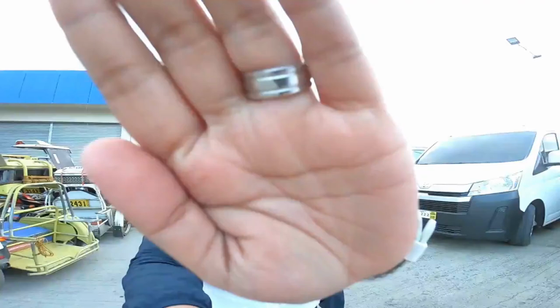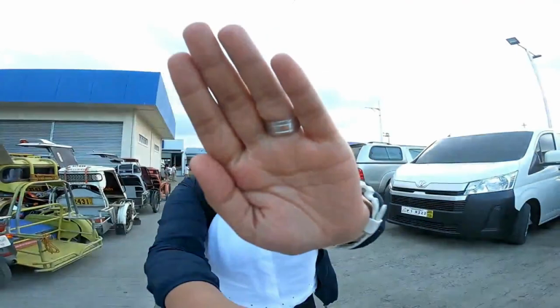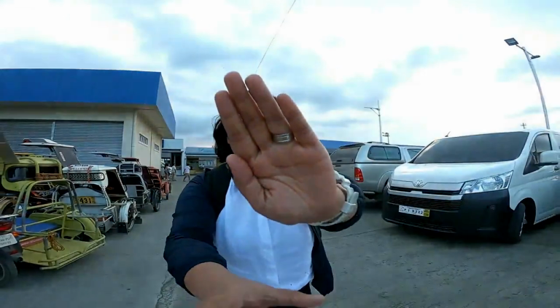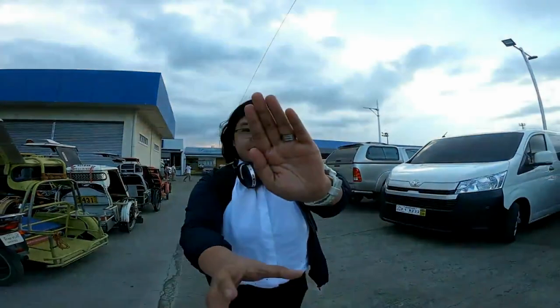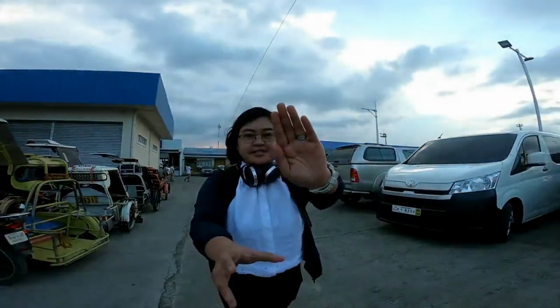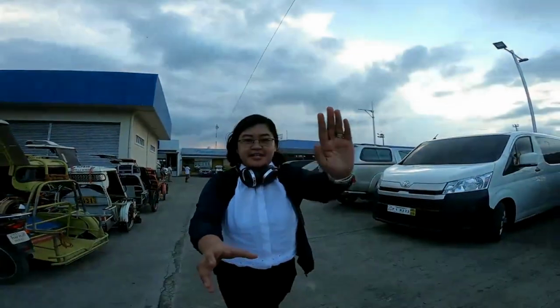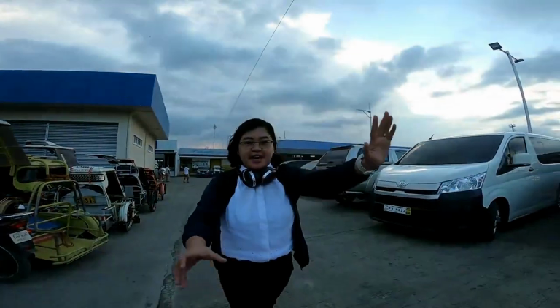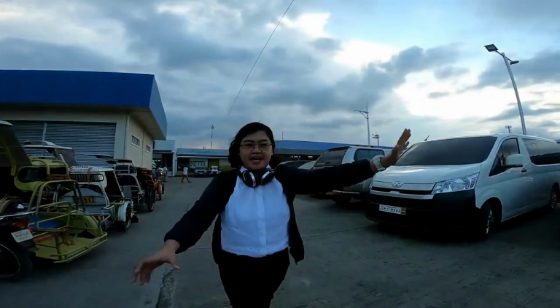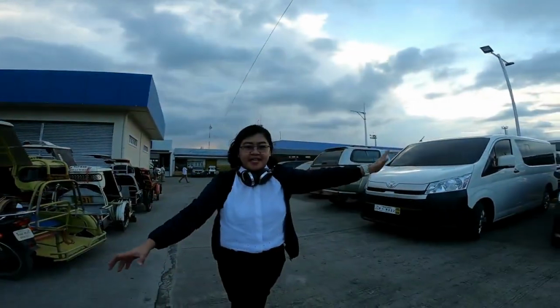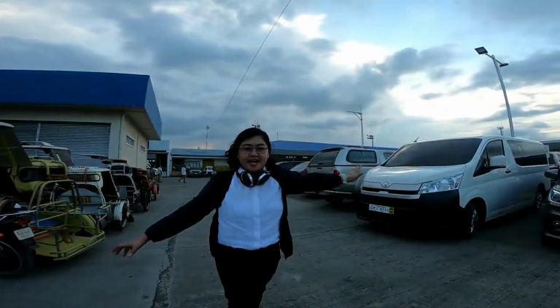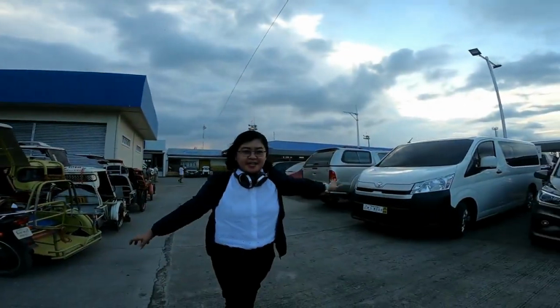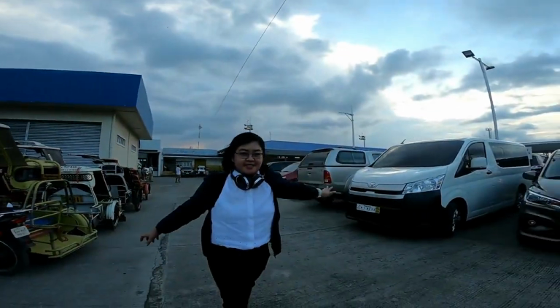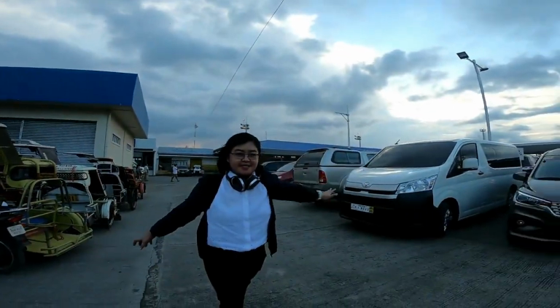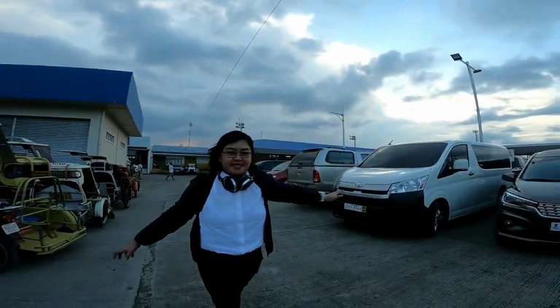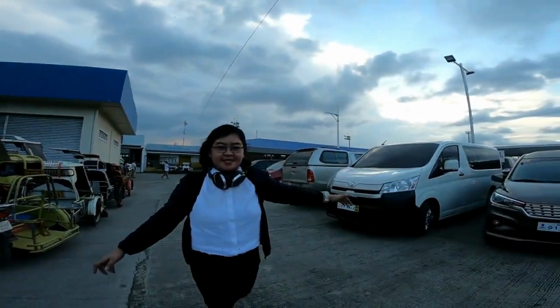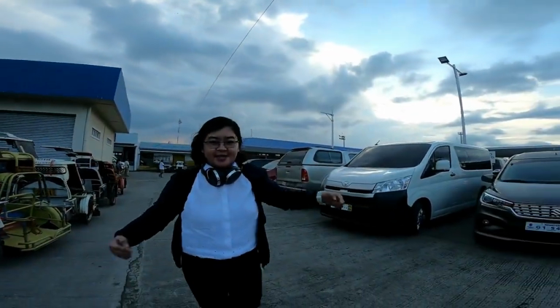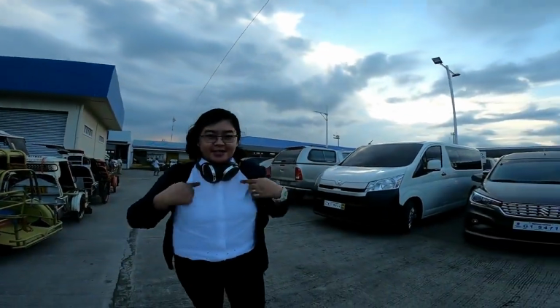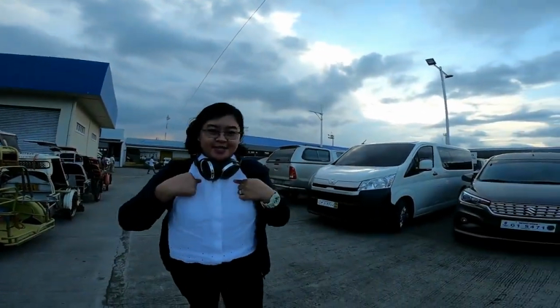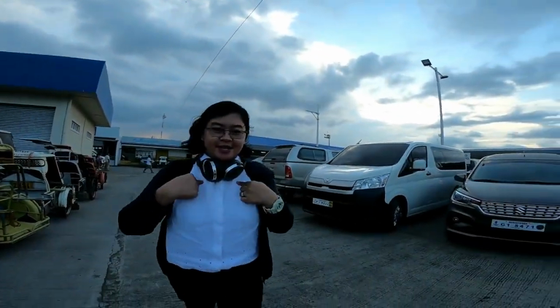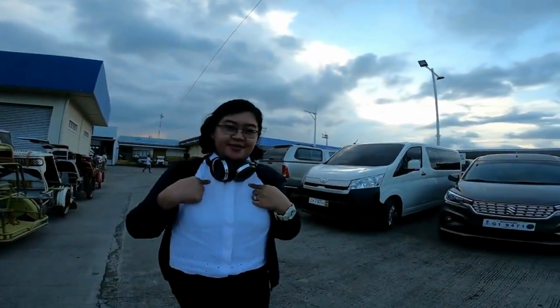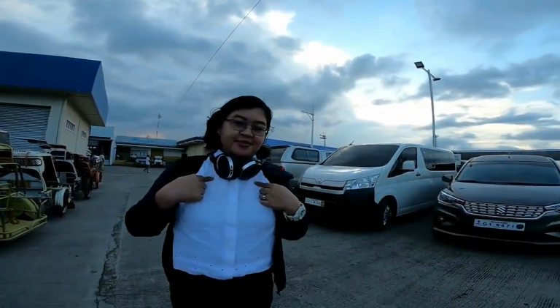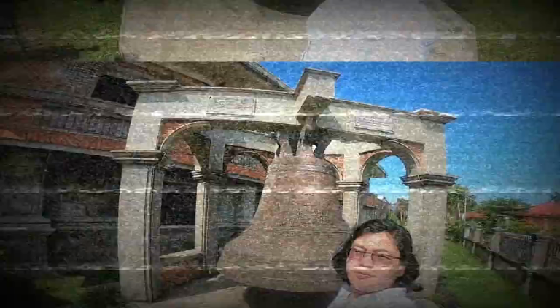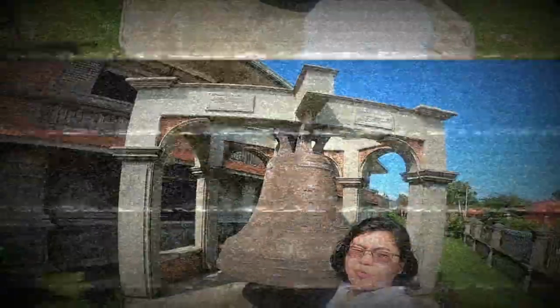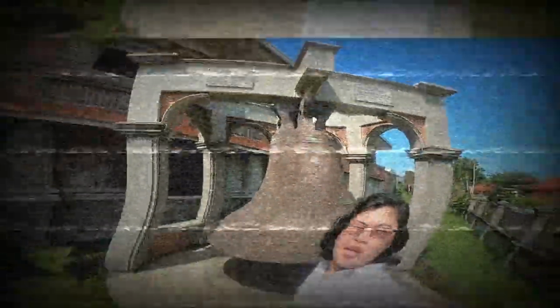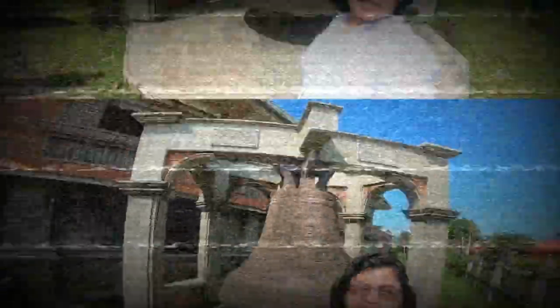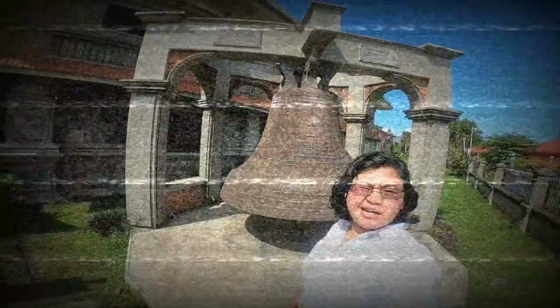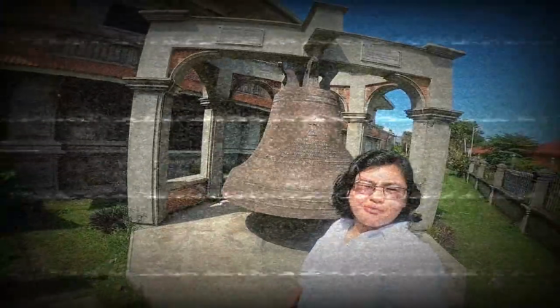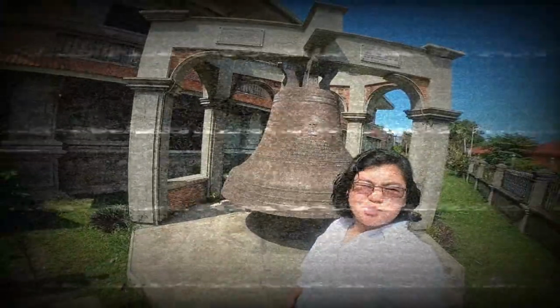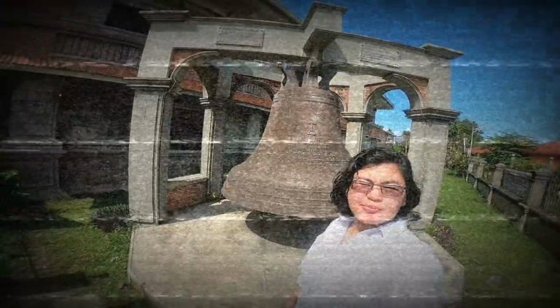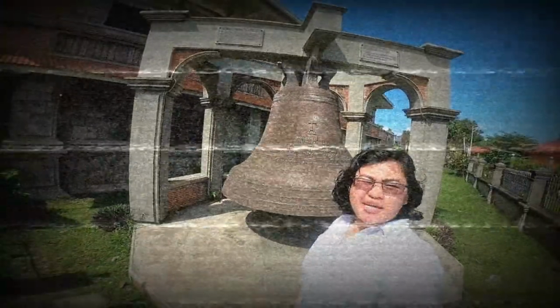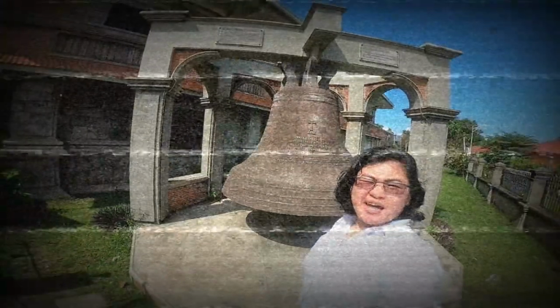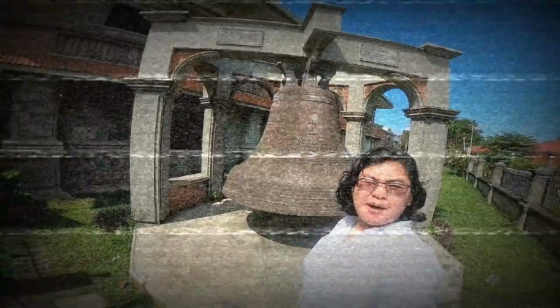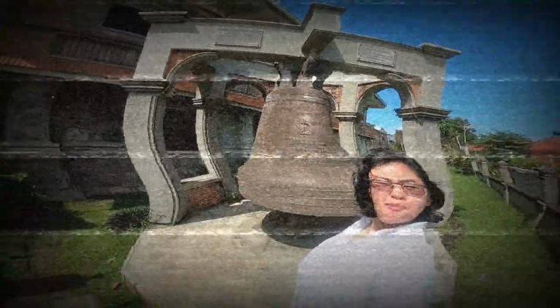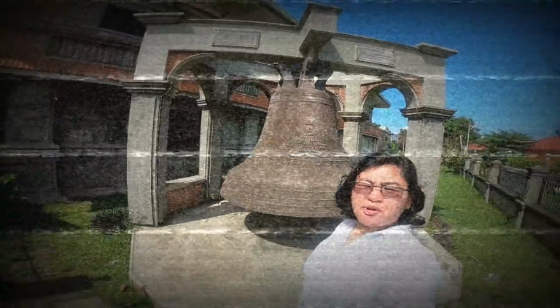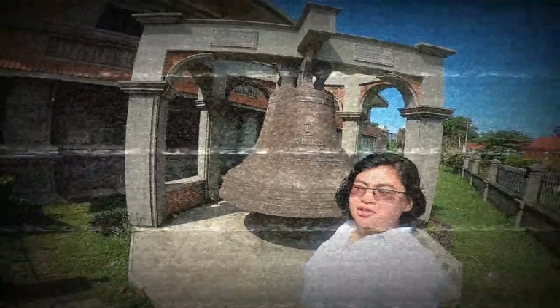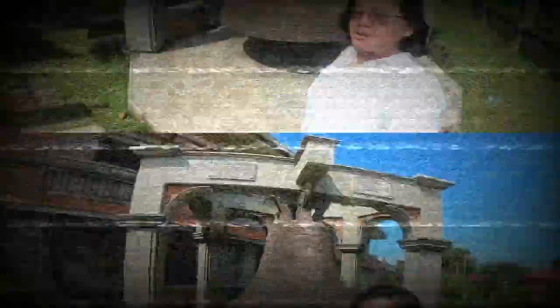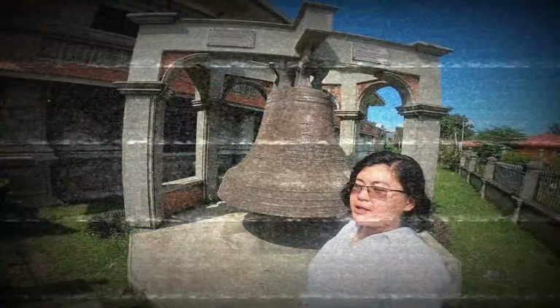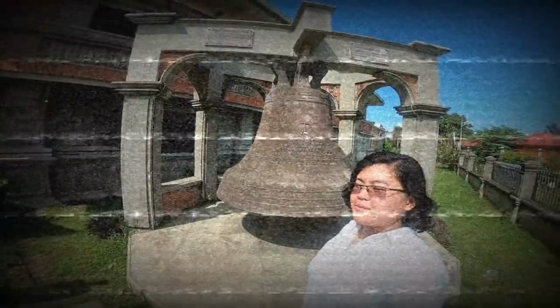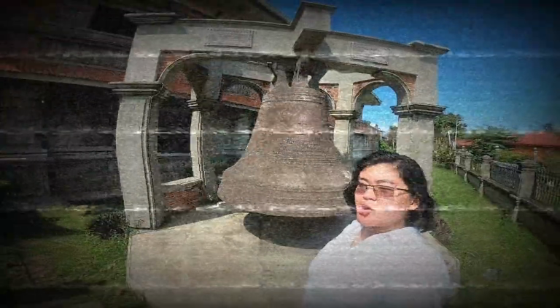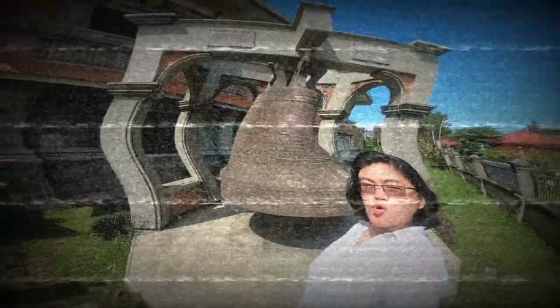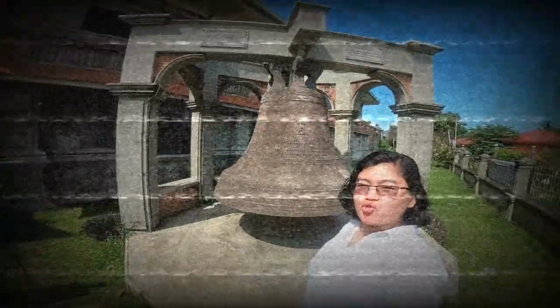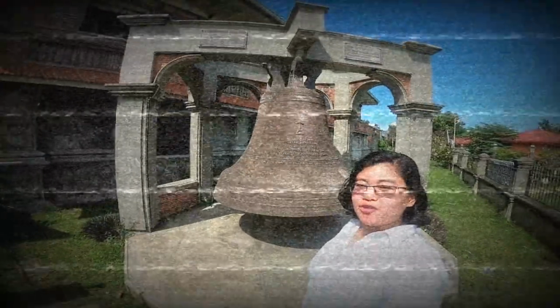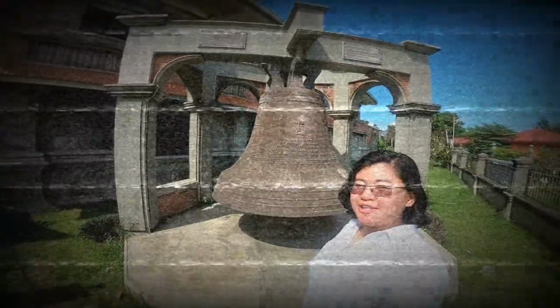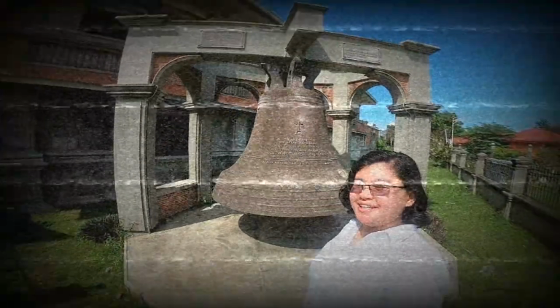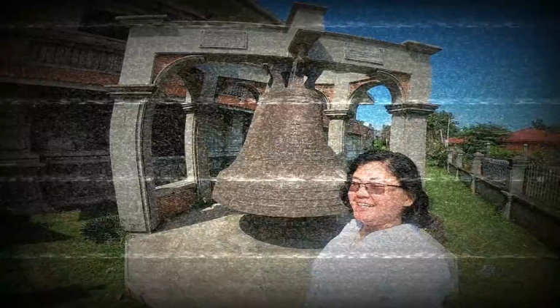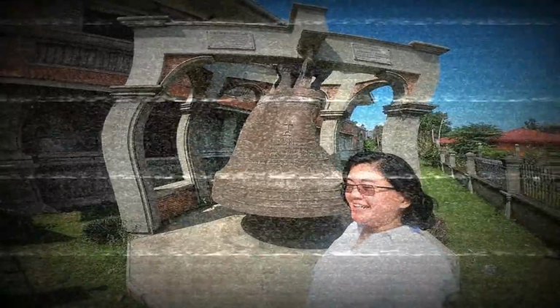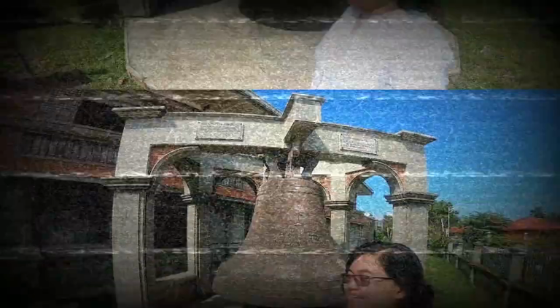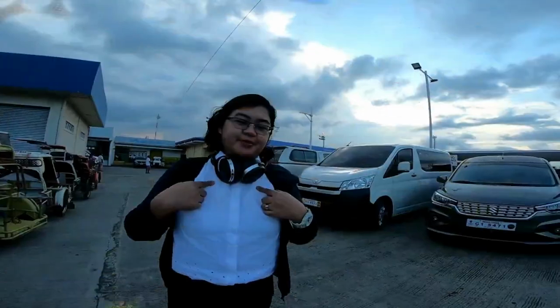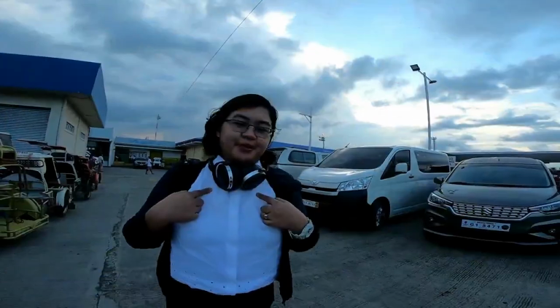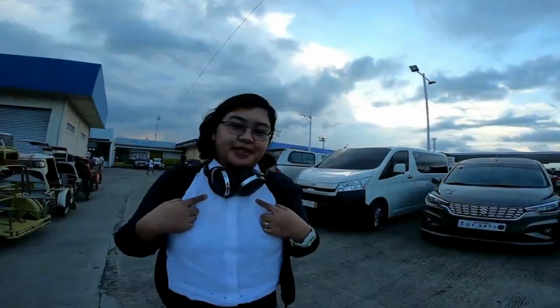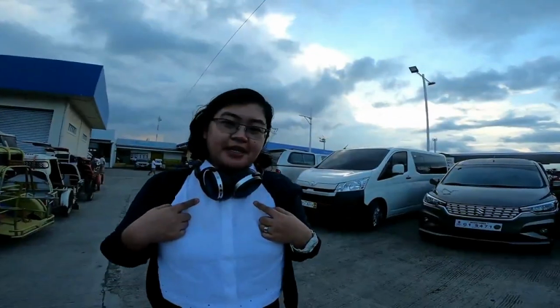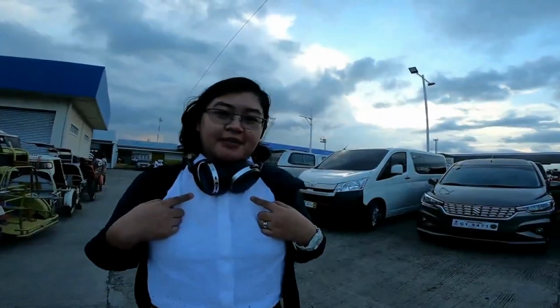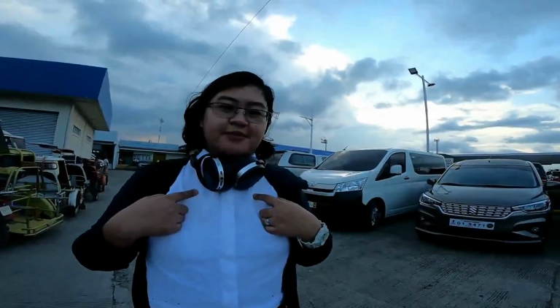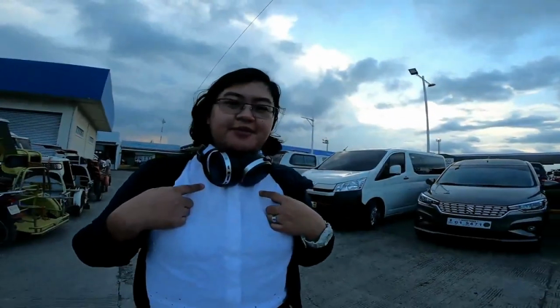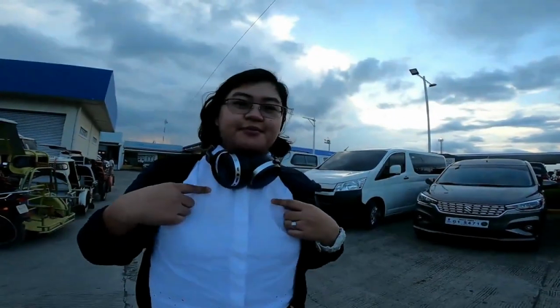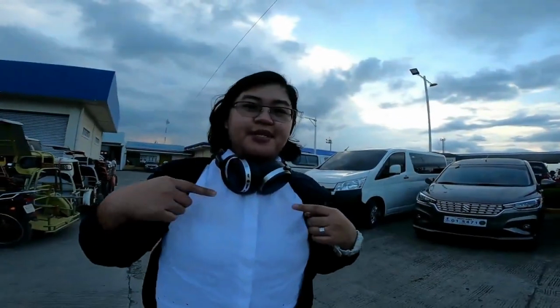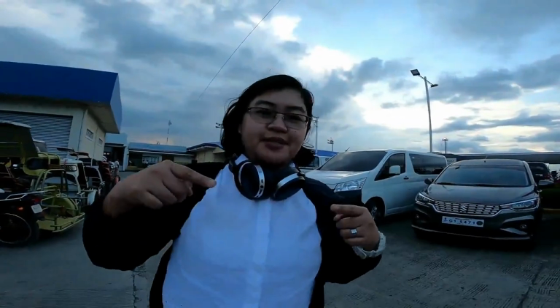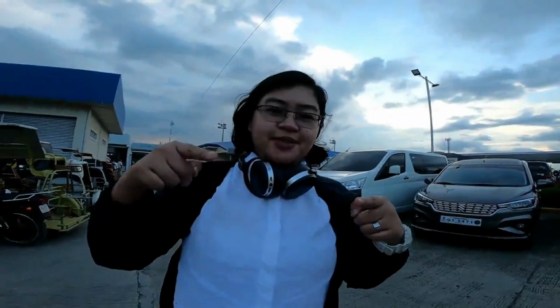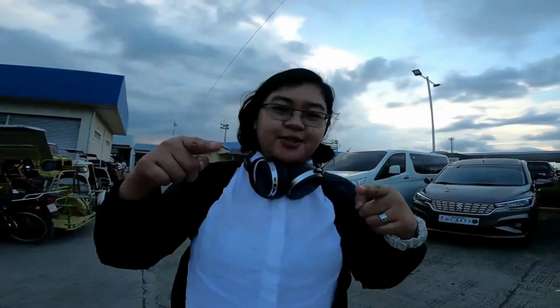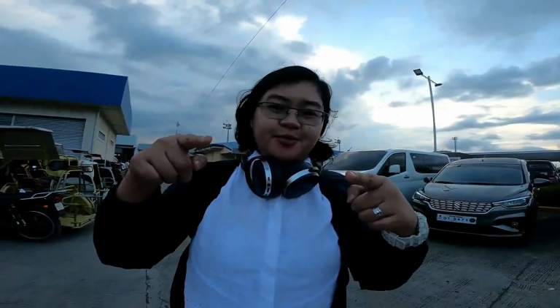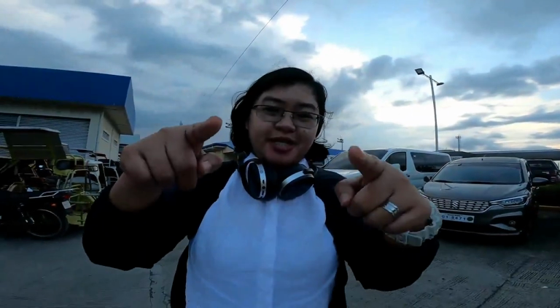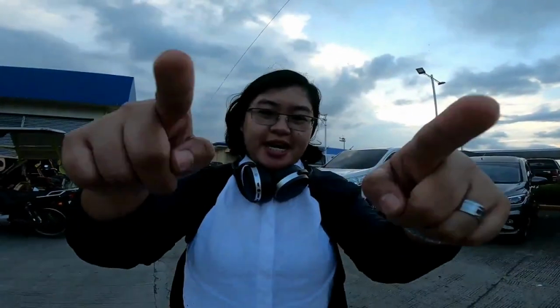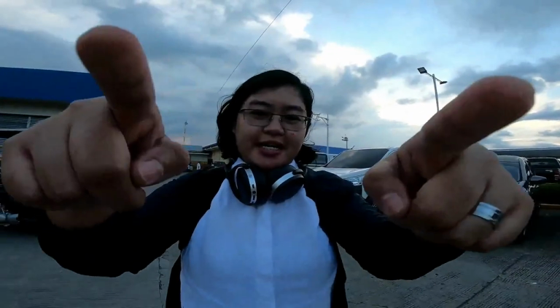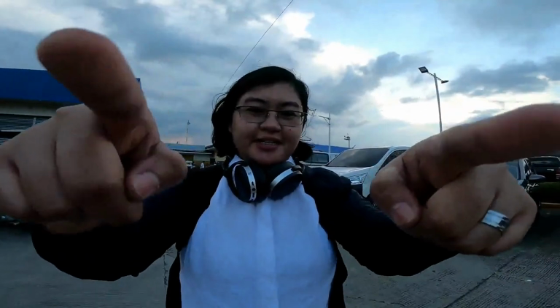Hi guys, this is Rosnoff and welcome to my humble abode and welcome to my YouTube channel.